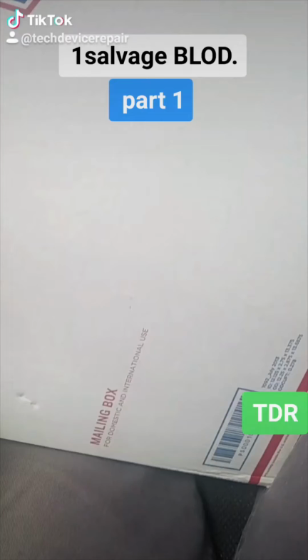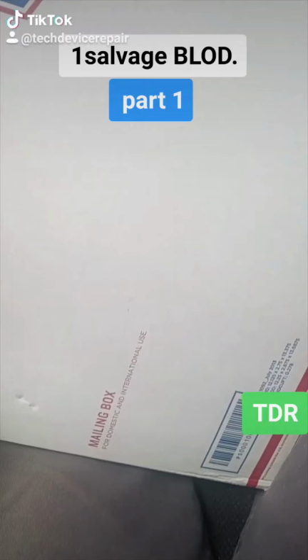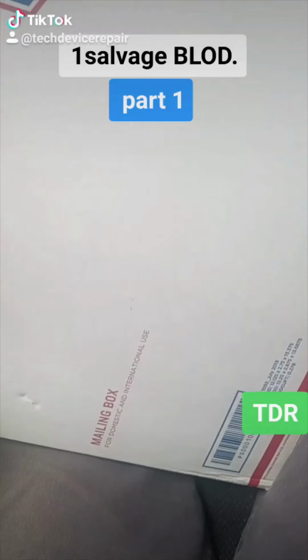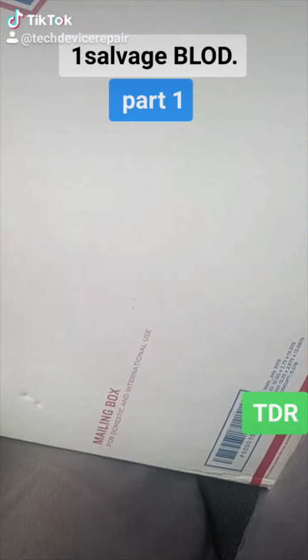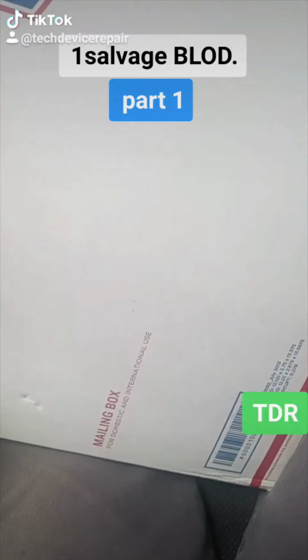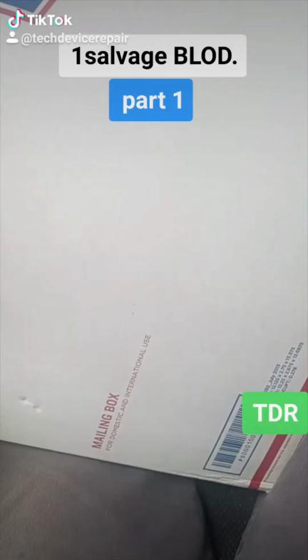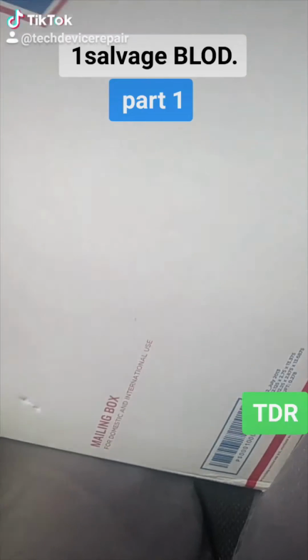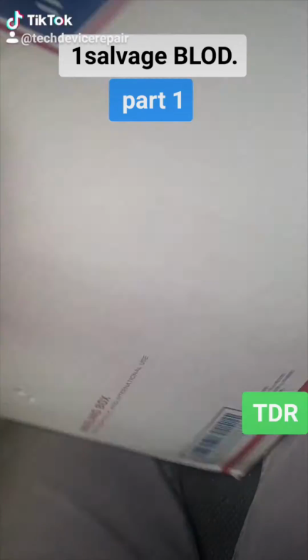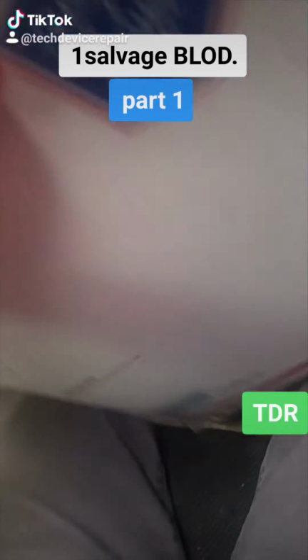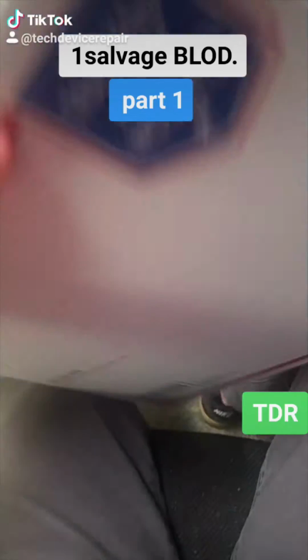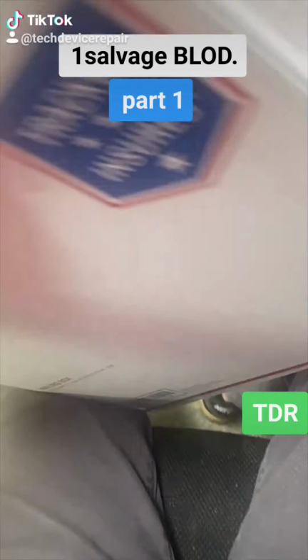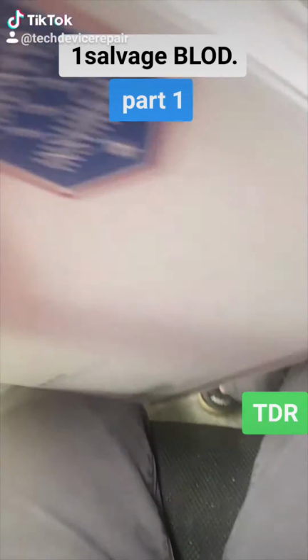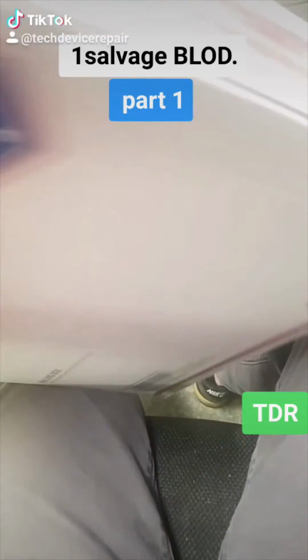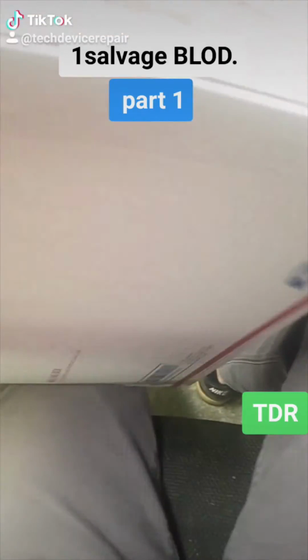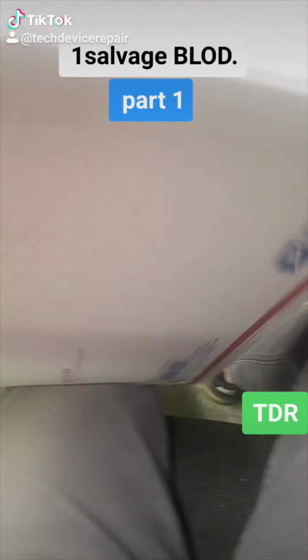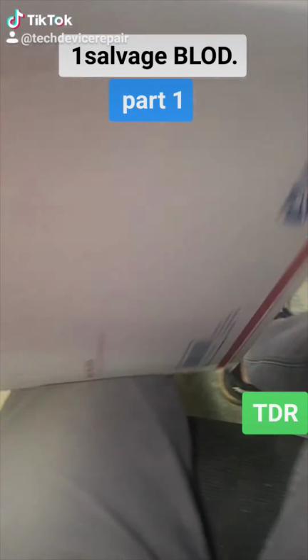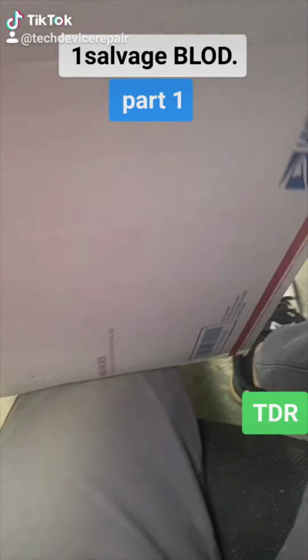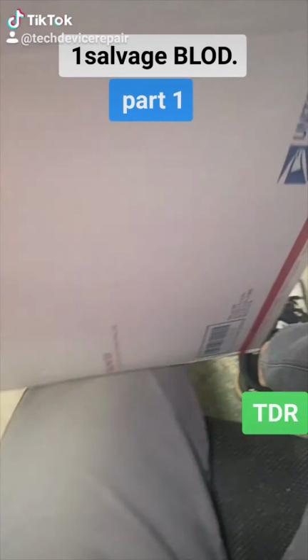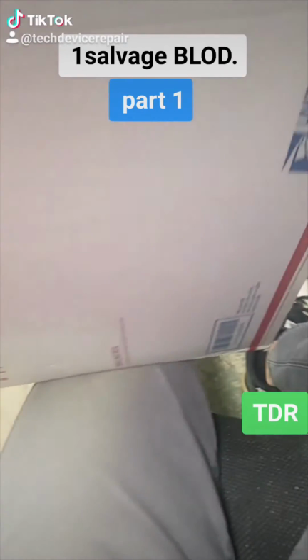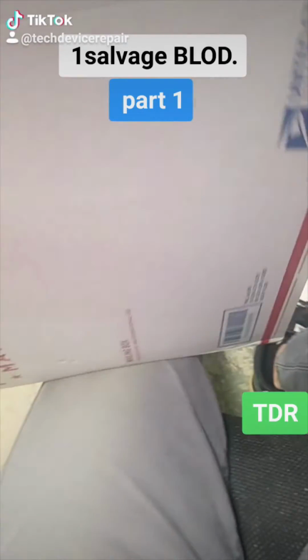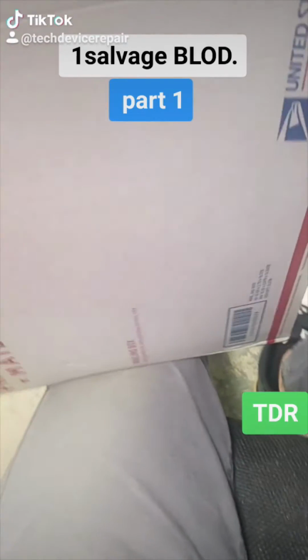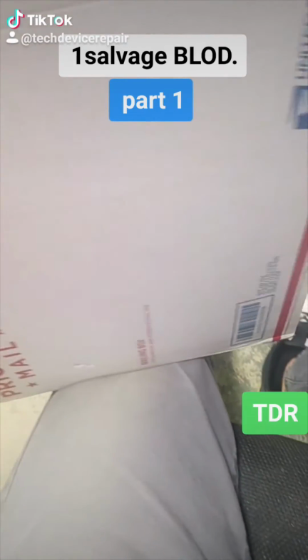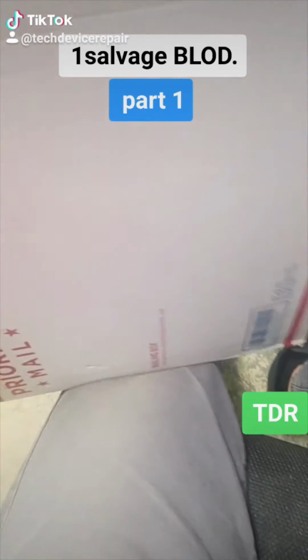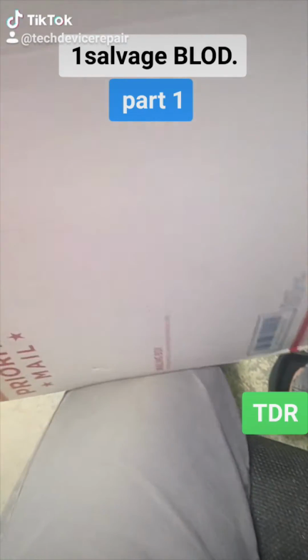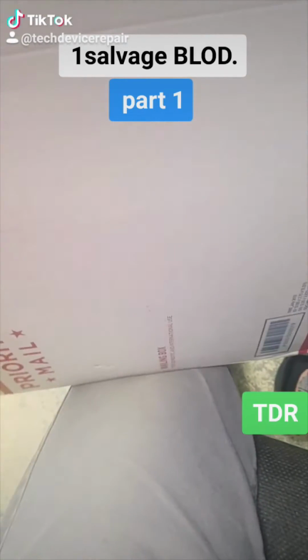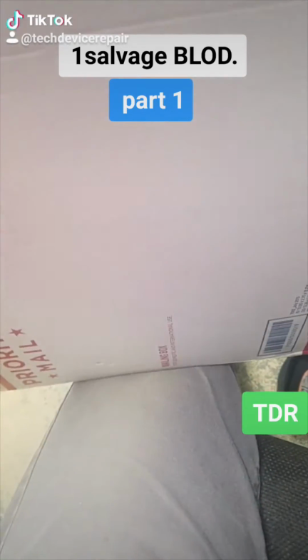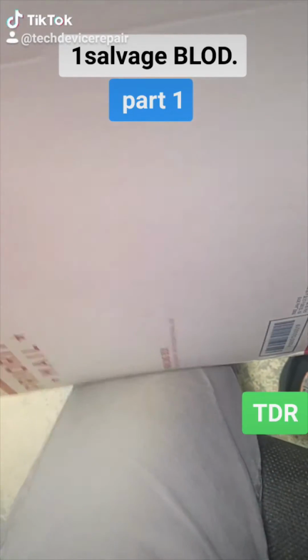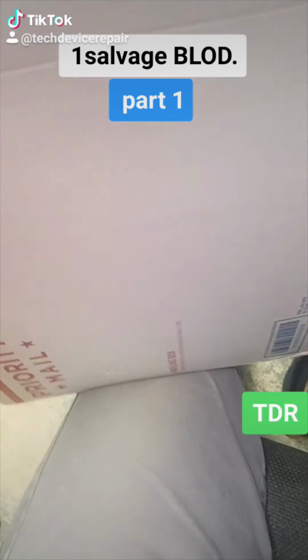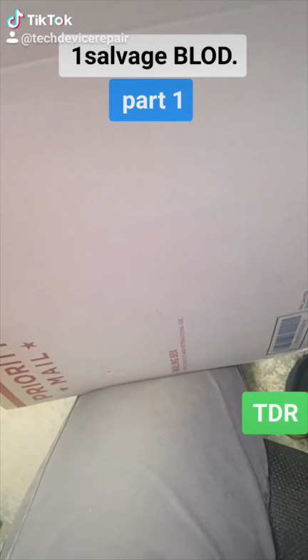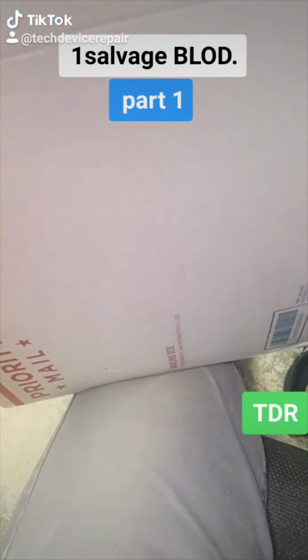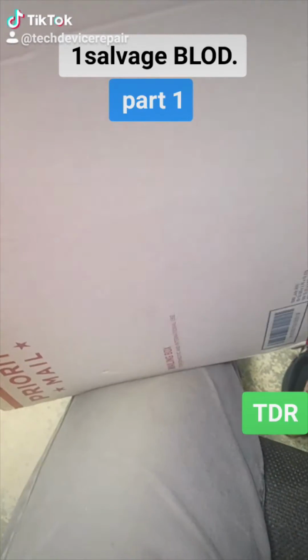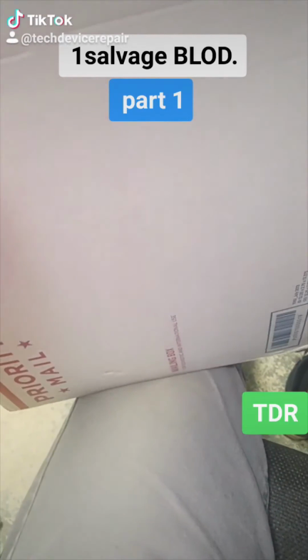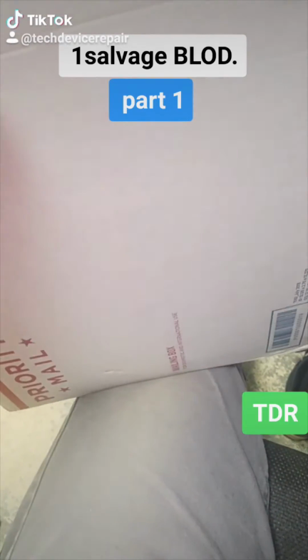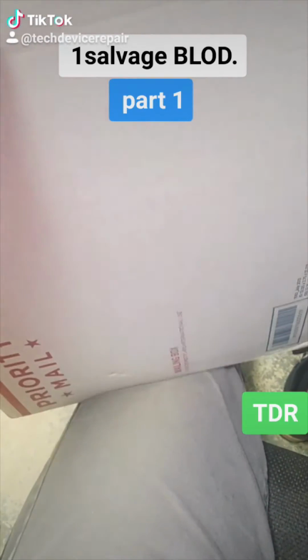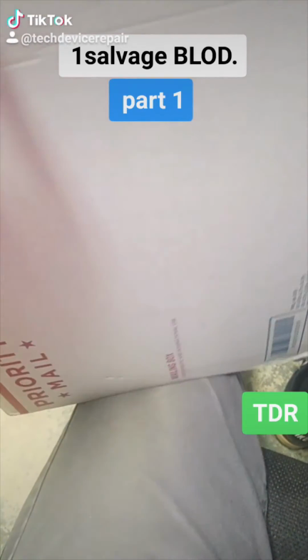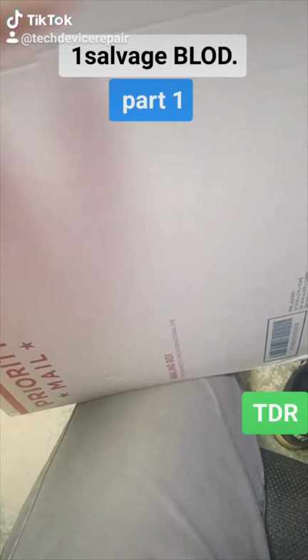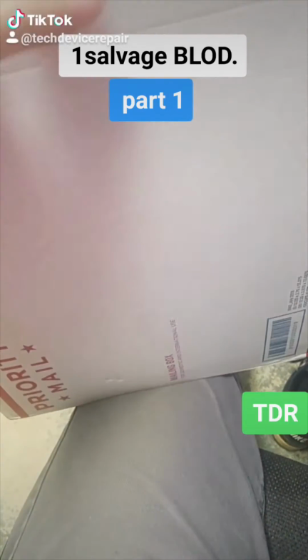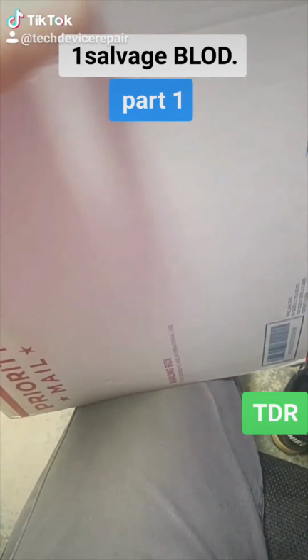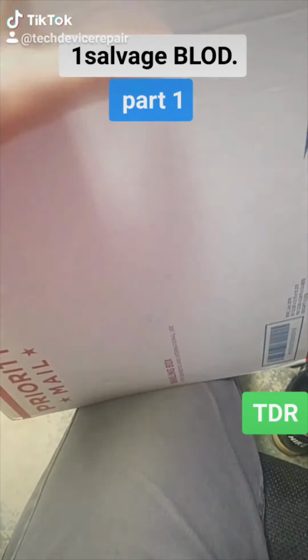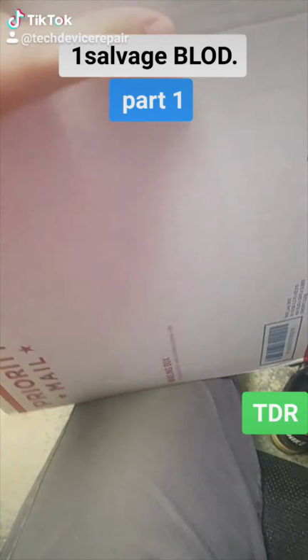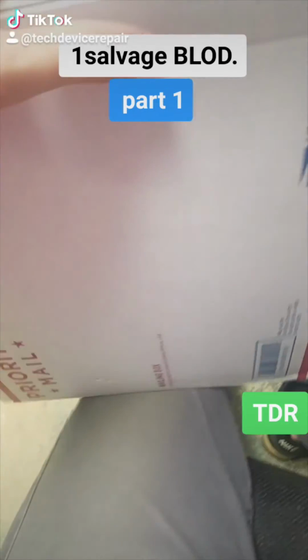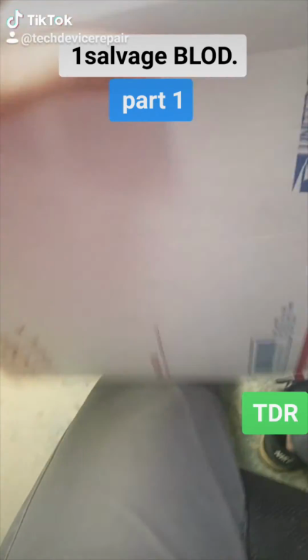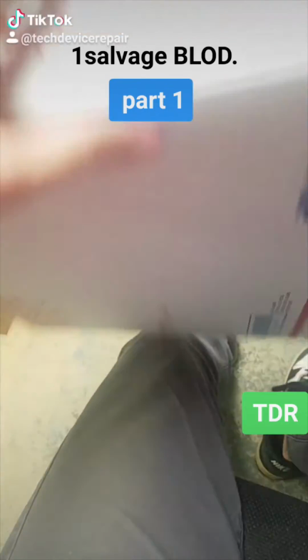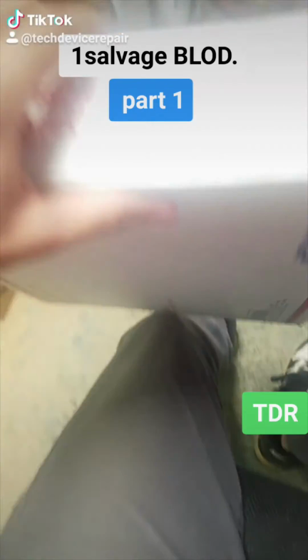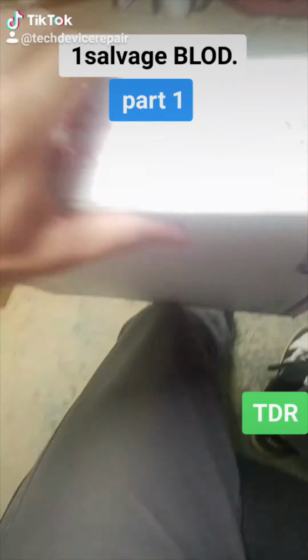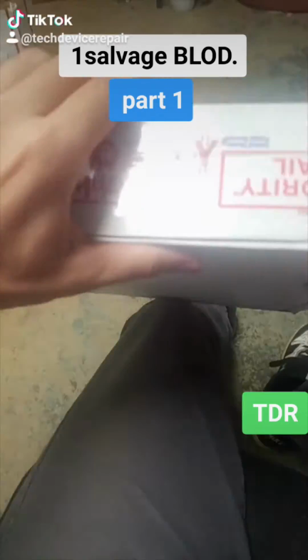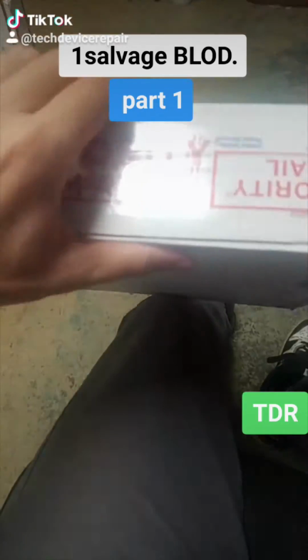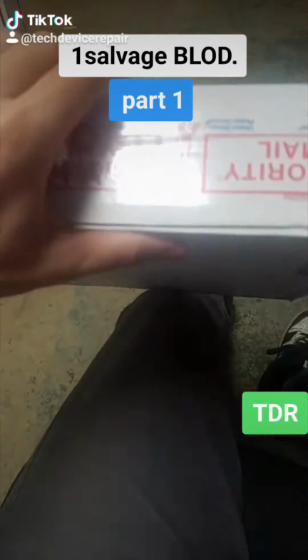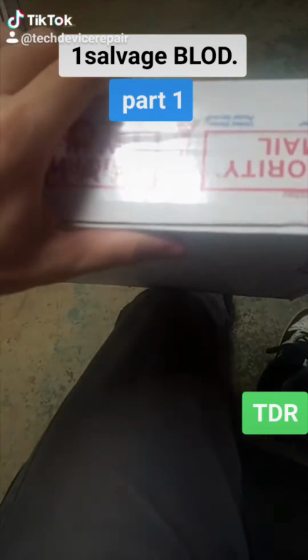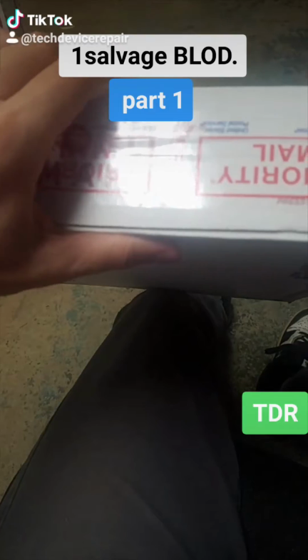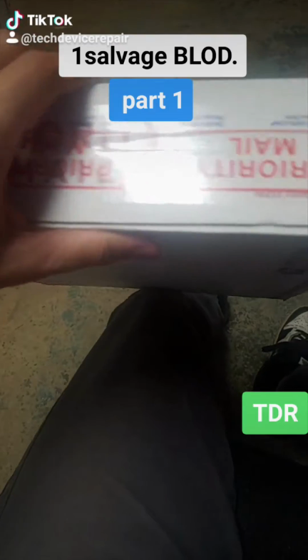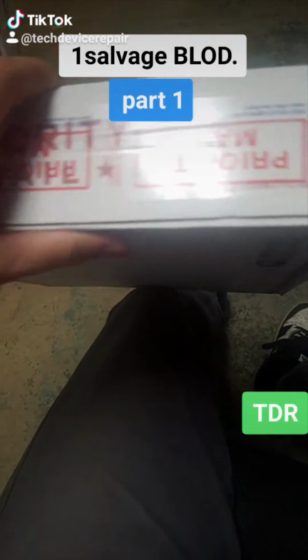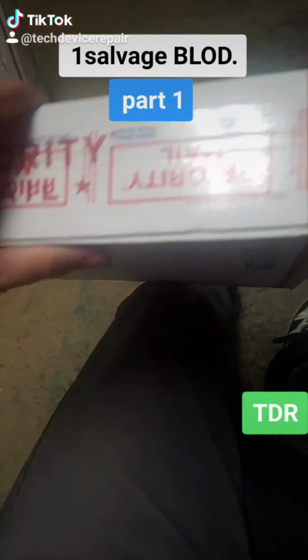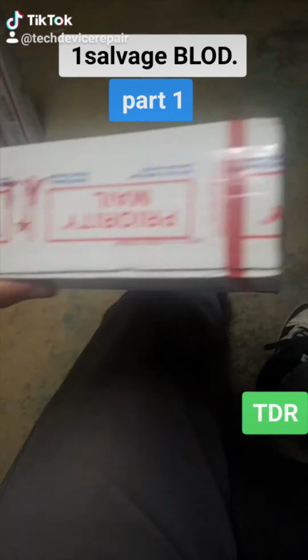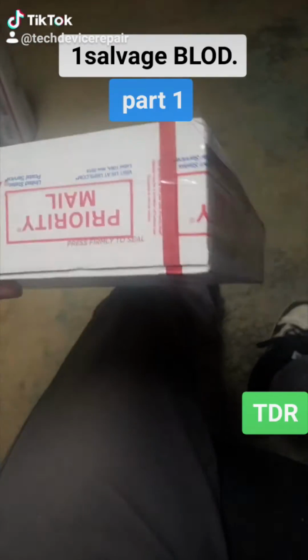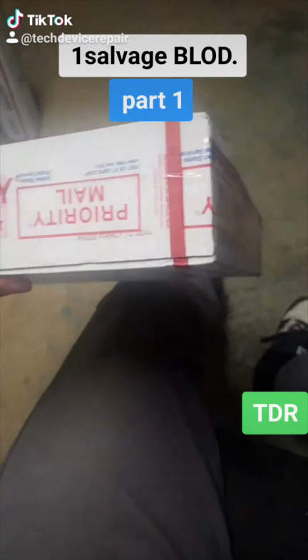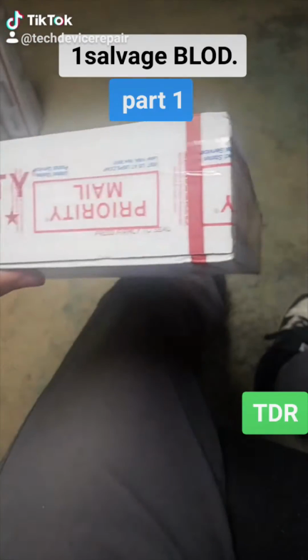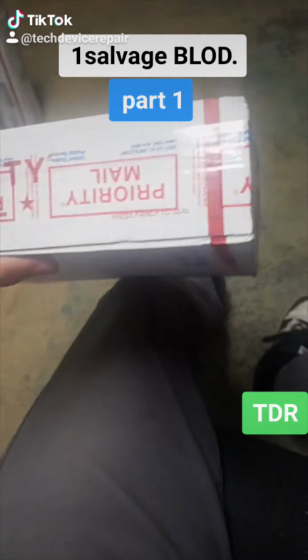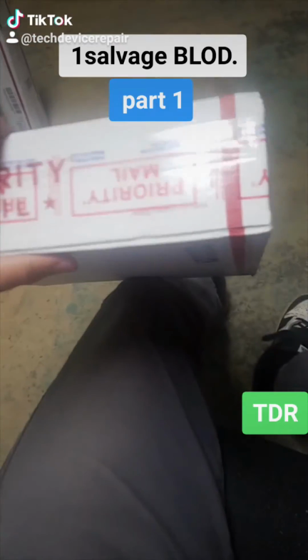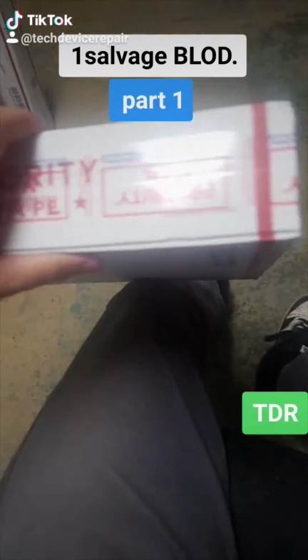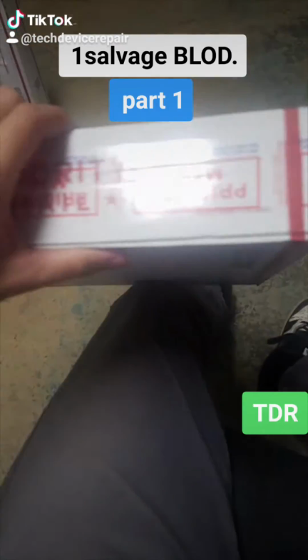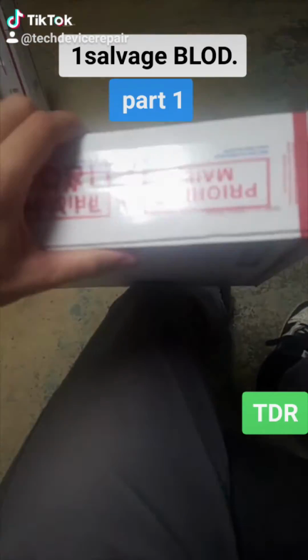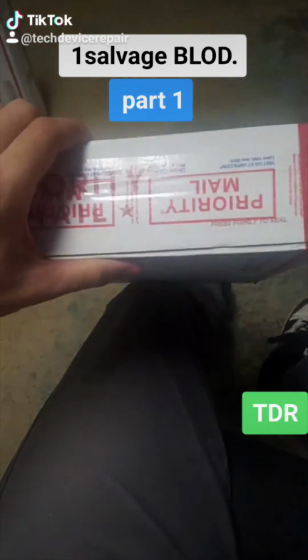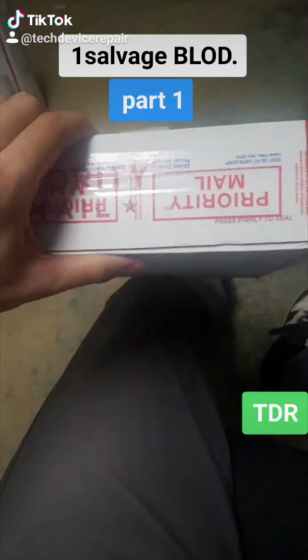Hey Tic Tac, so I bought a PlayStation 4 that's broken — just one this time, not 10 of them. Let's see what's good with this.